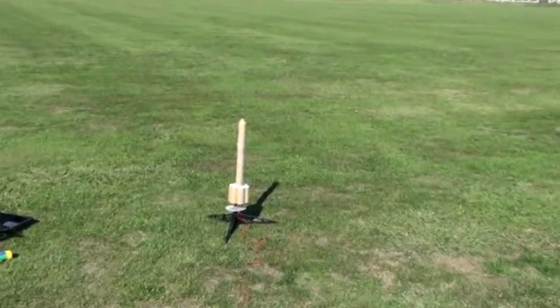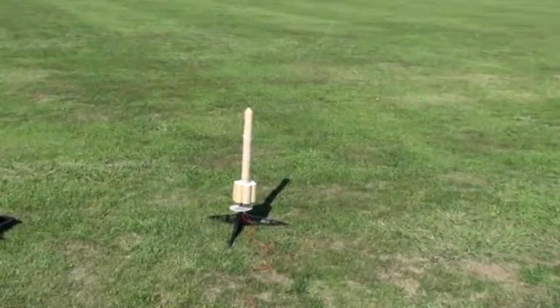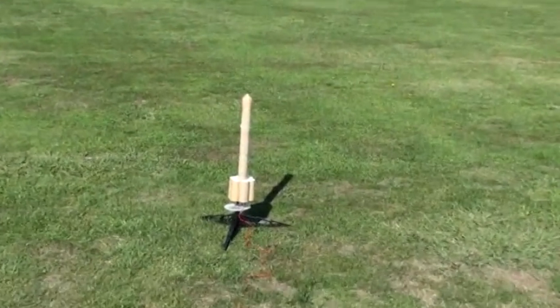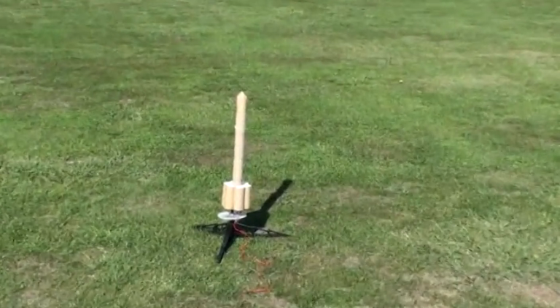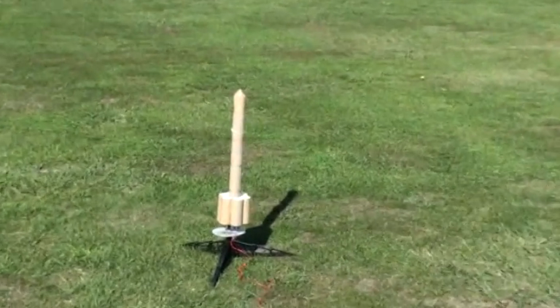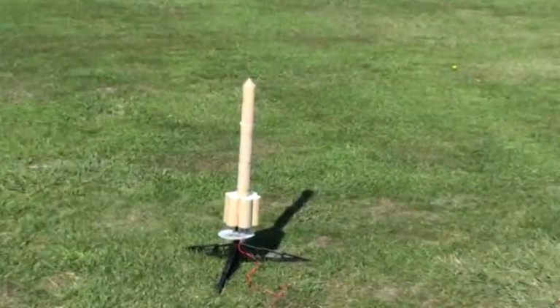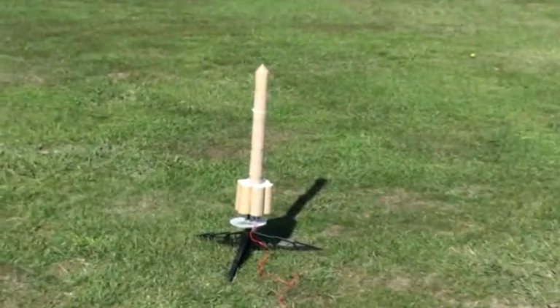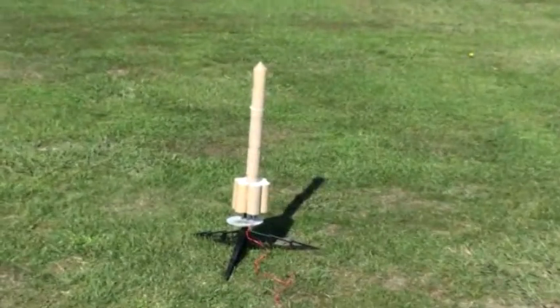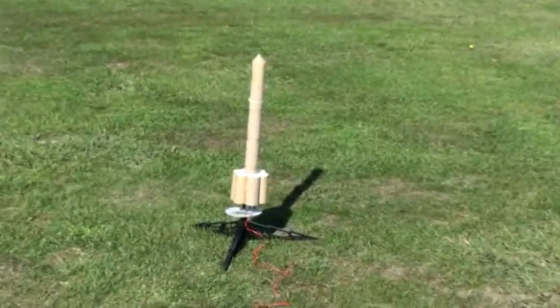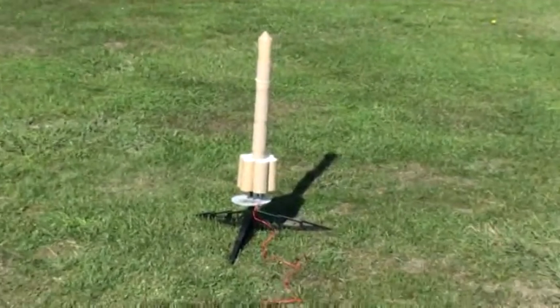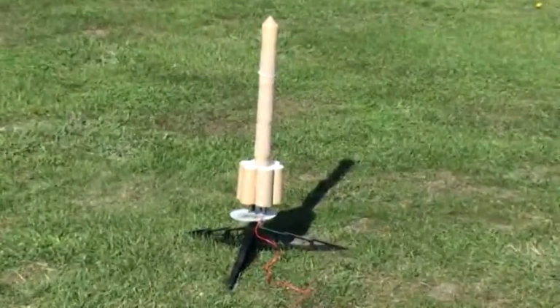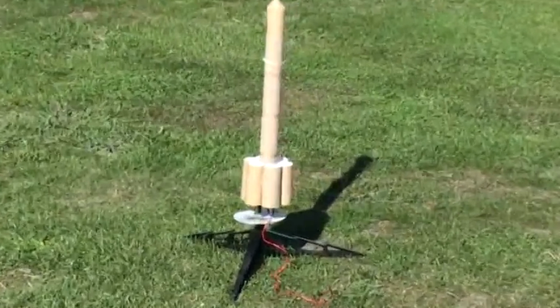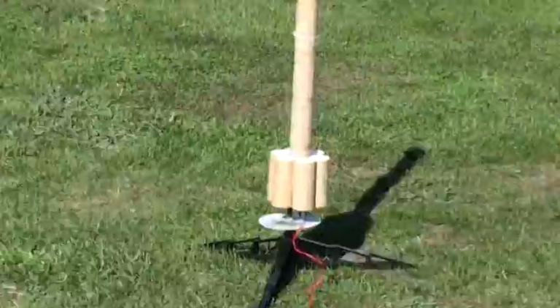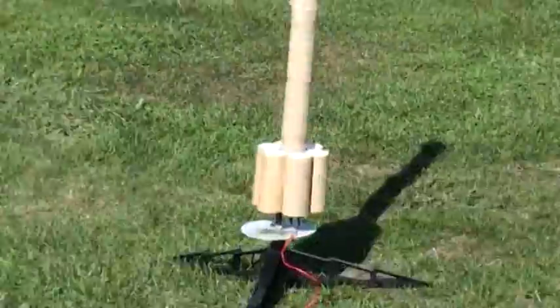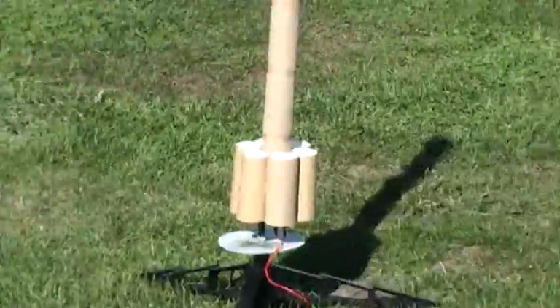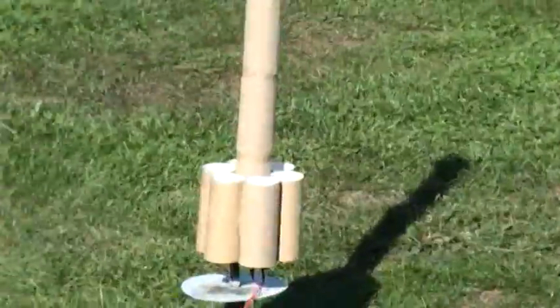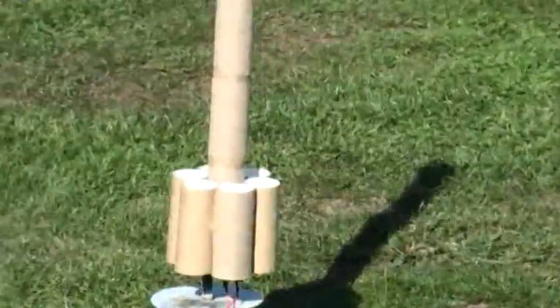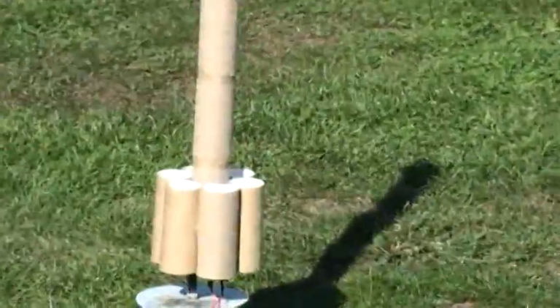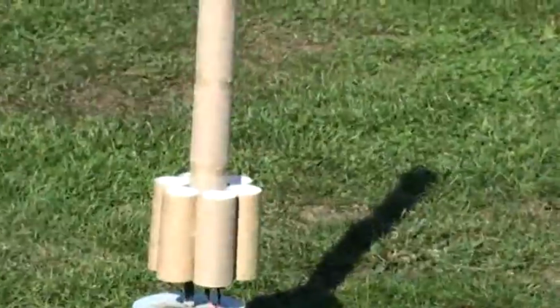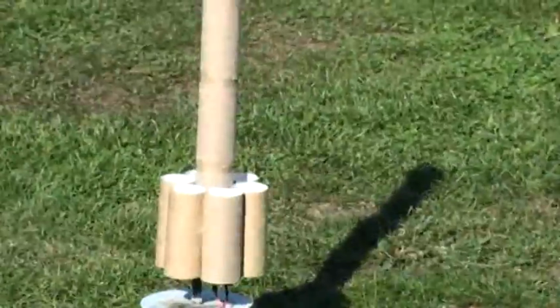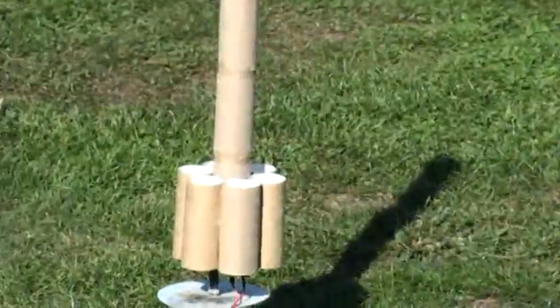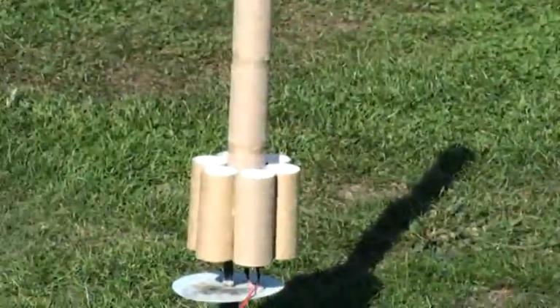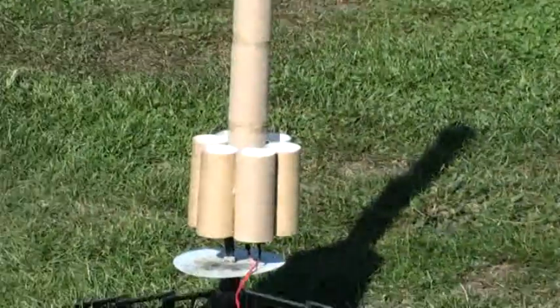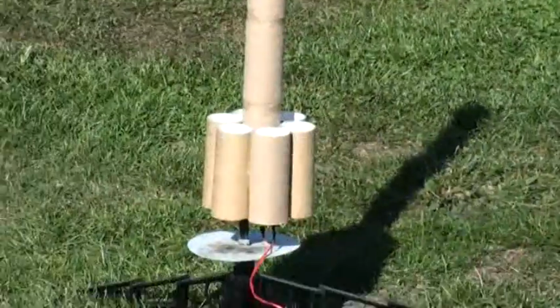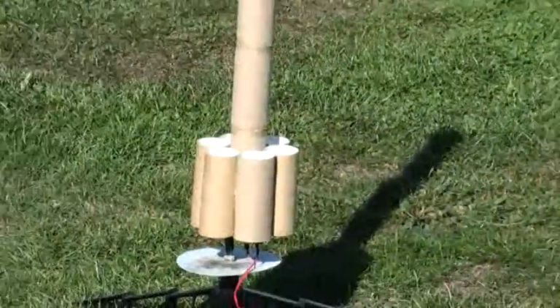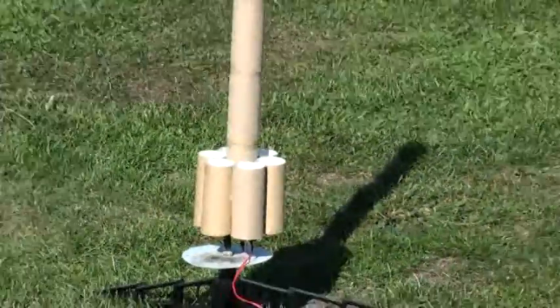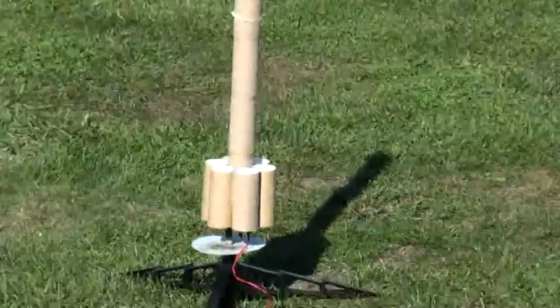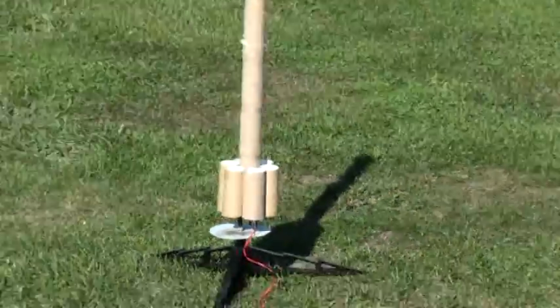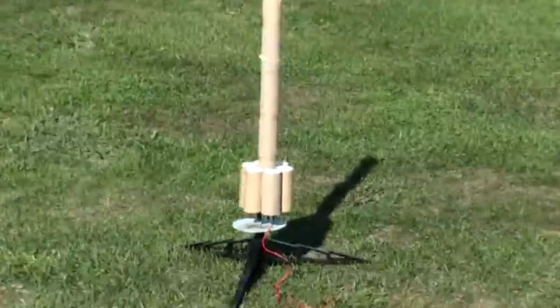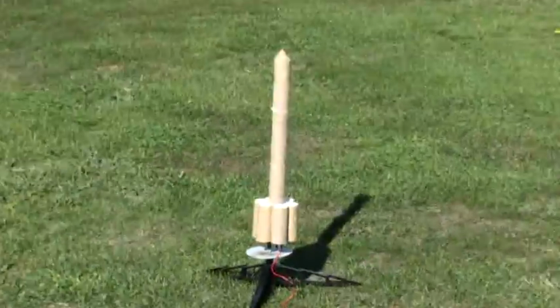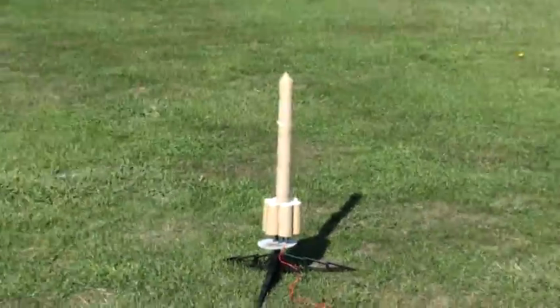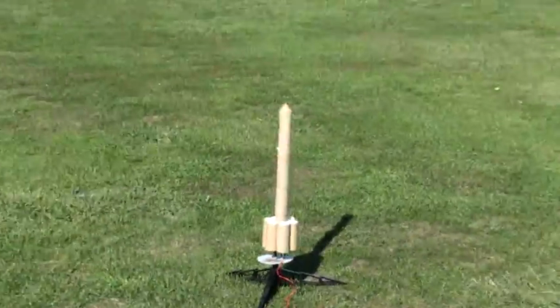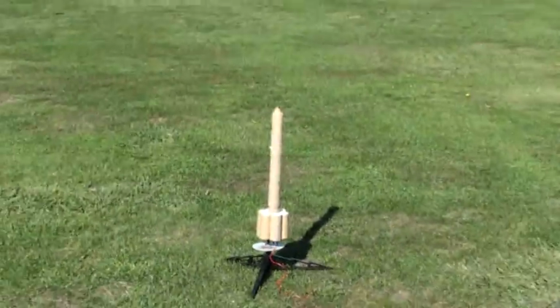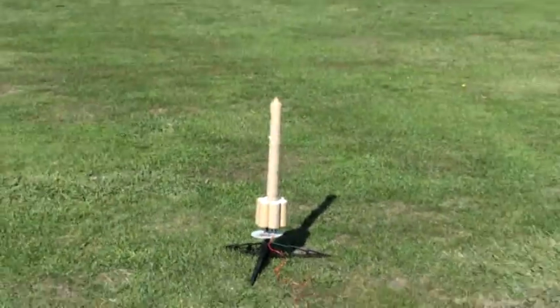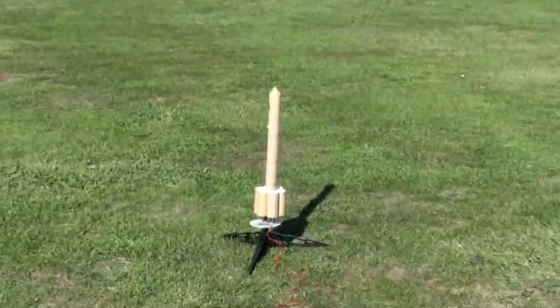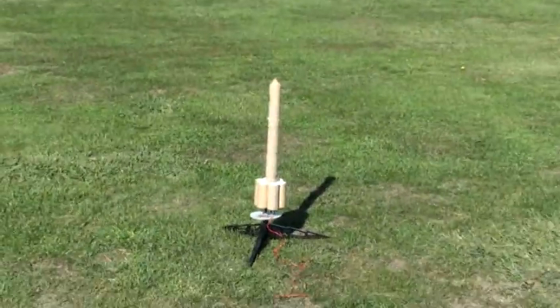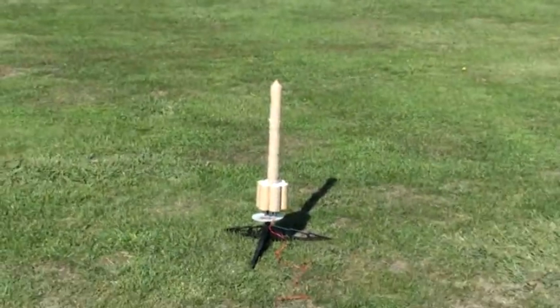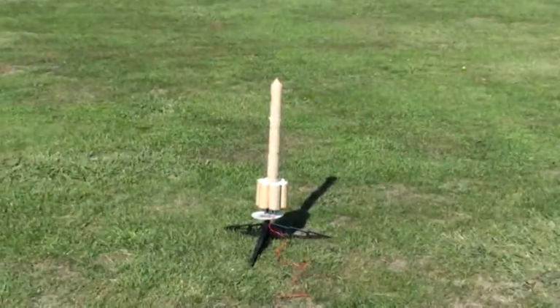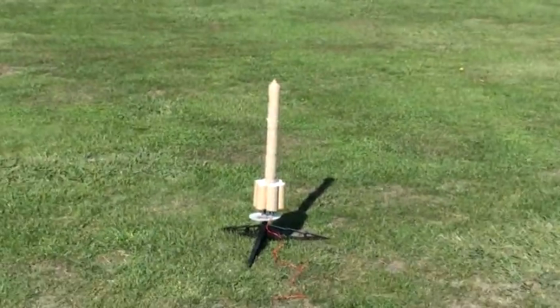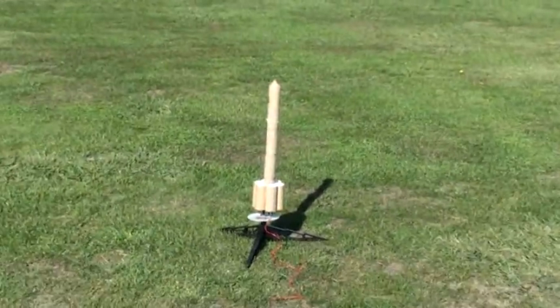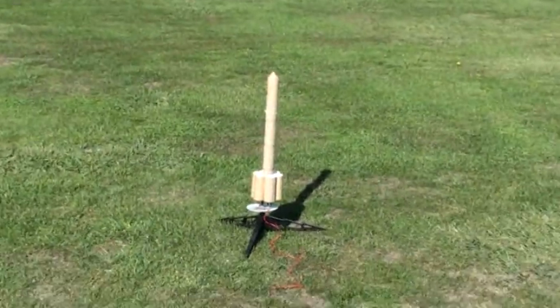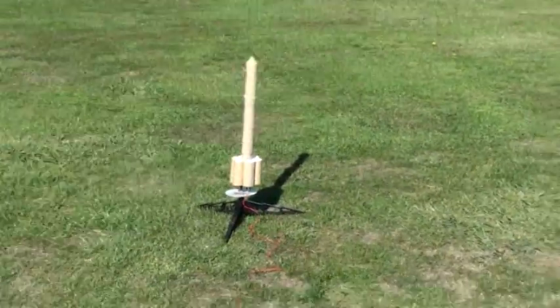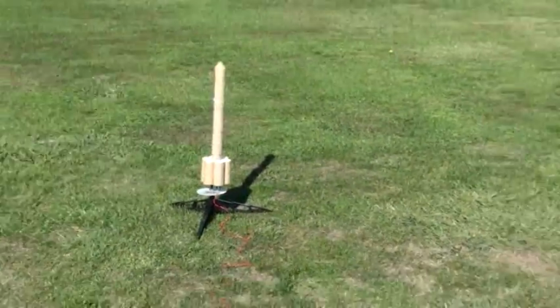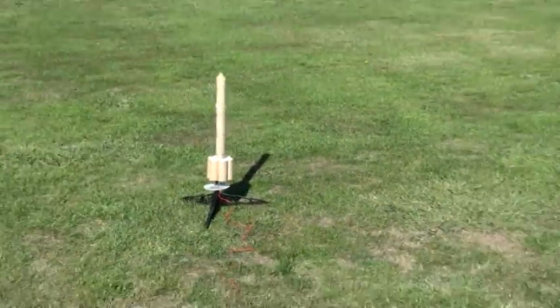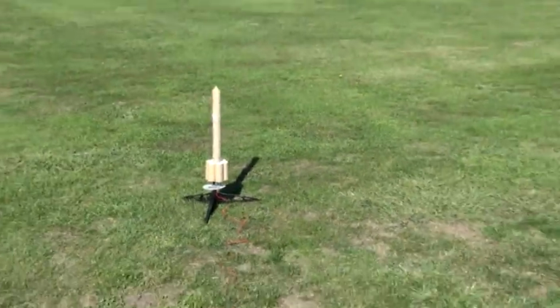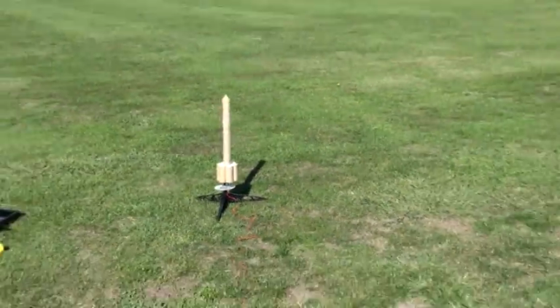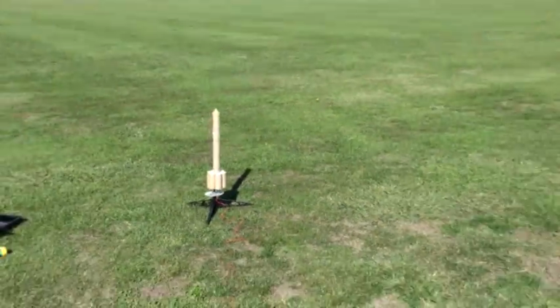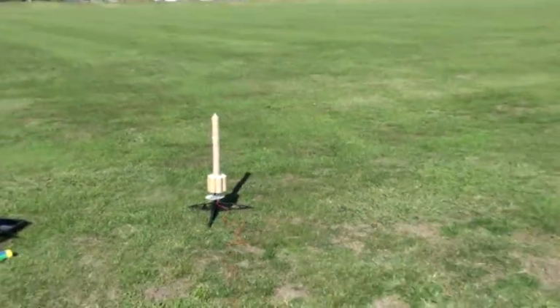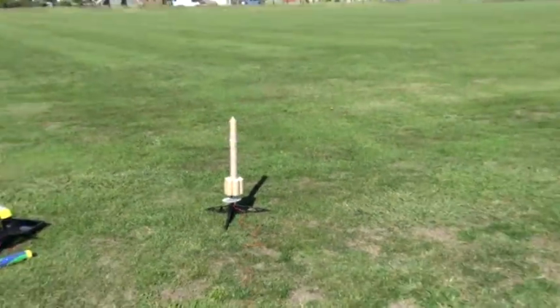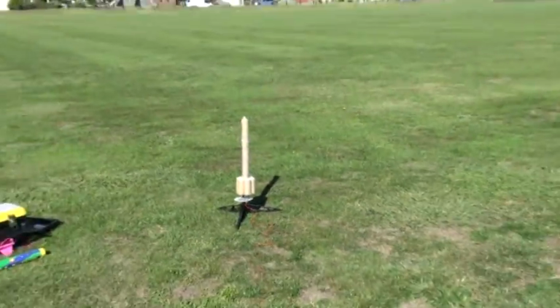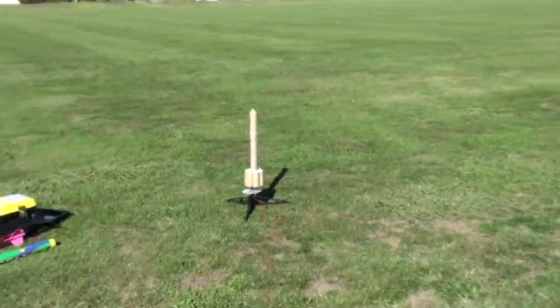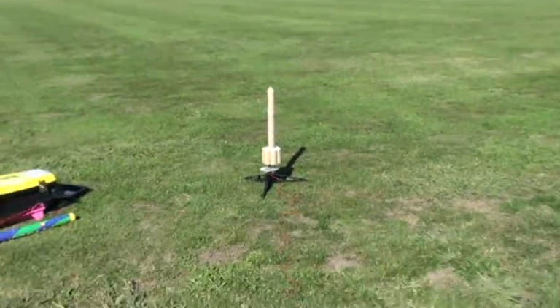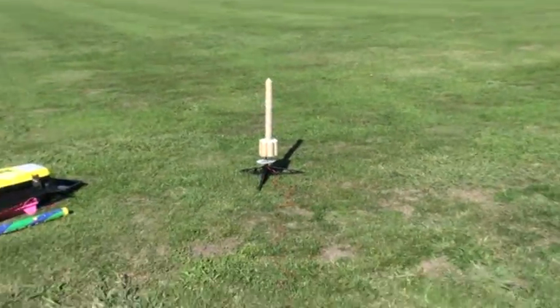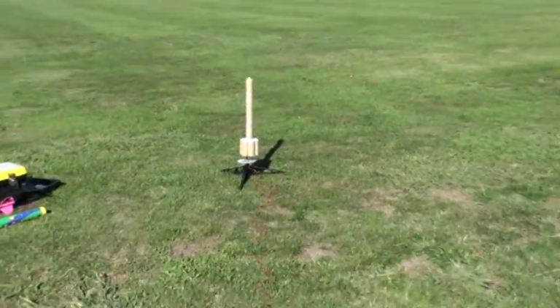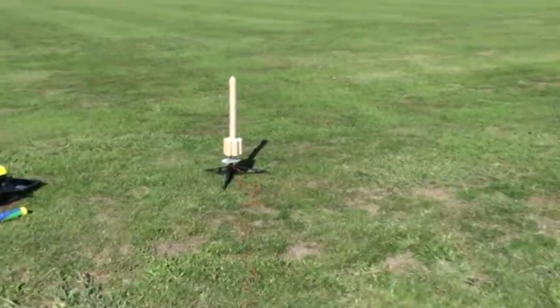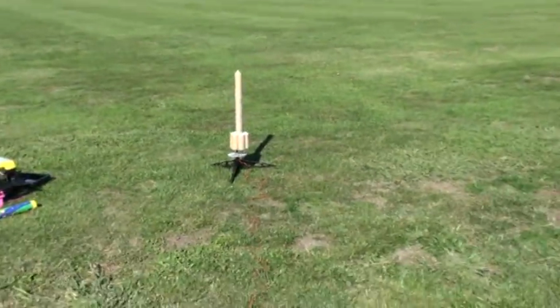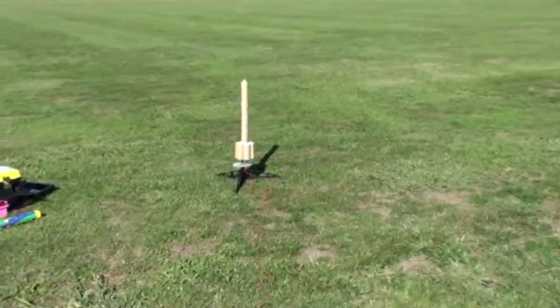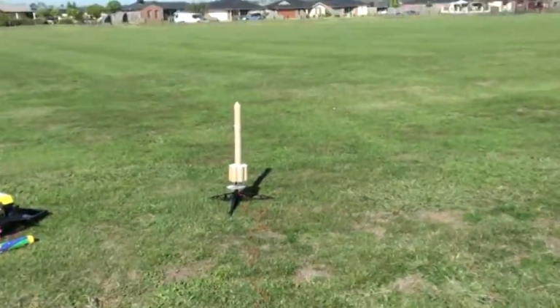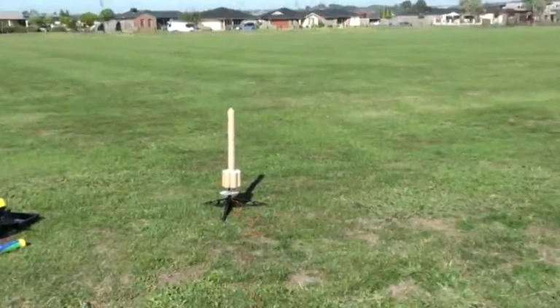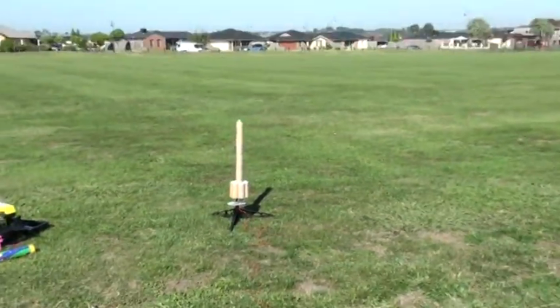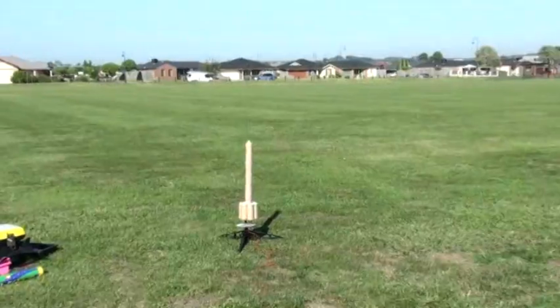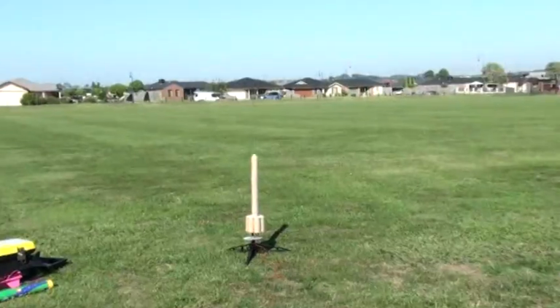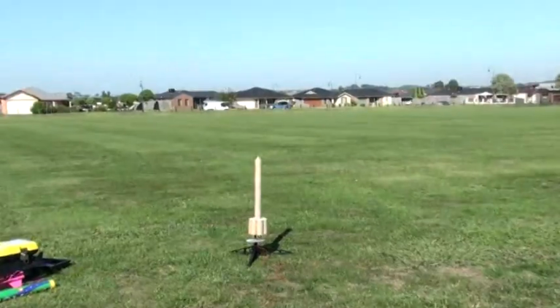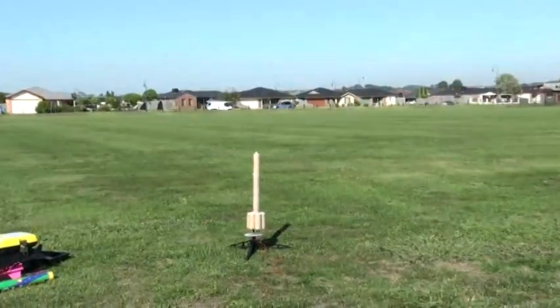All right. Toilet paper rocket — first time ever launch. First toilet paper roll rocket in the world. Ready, go.